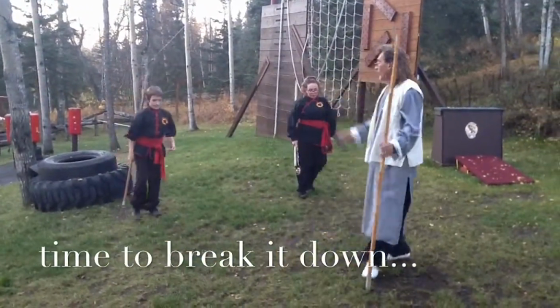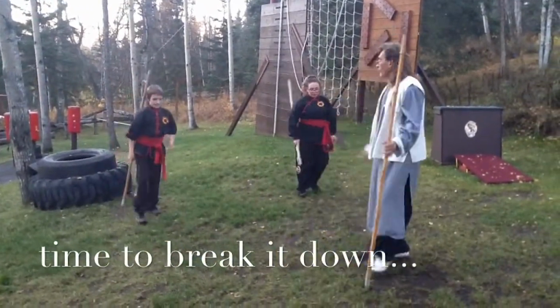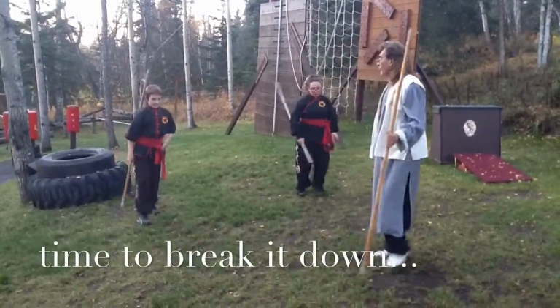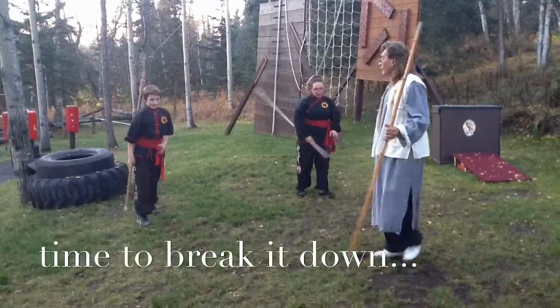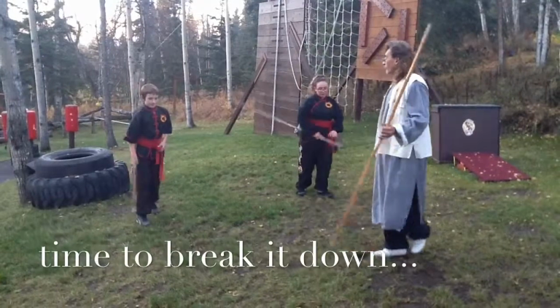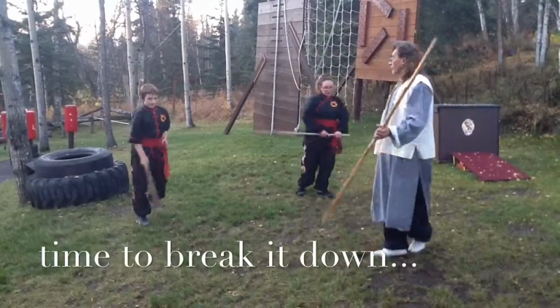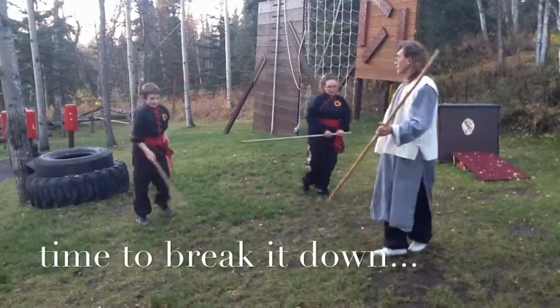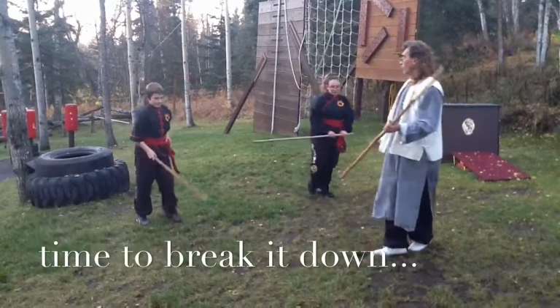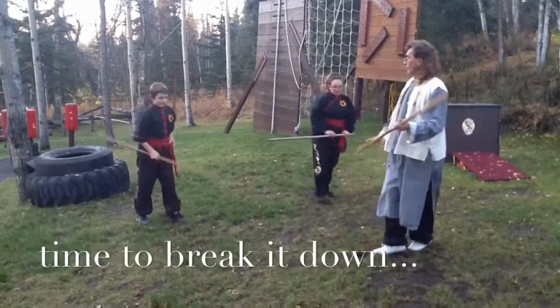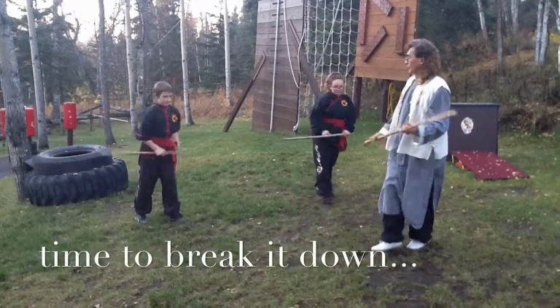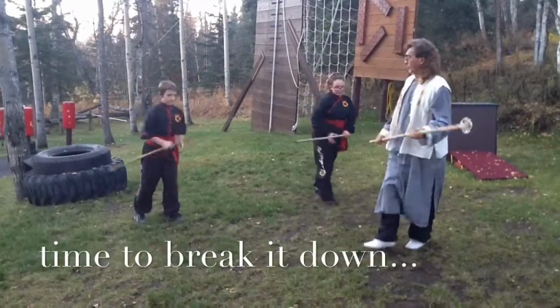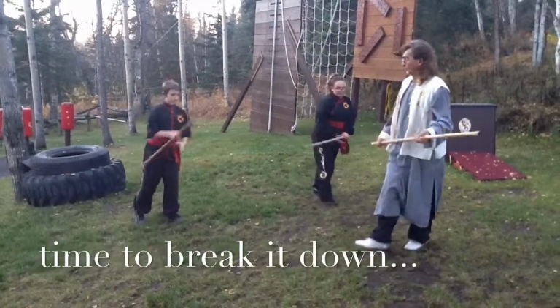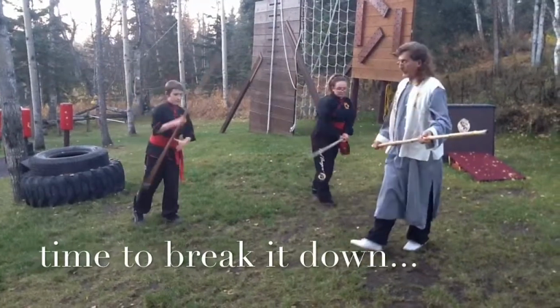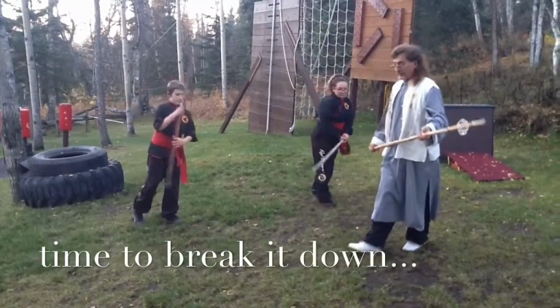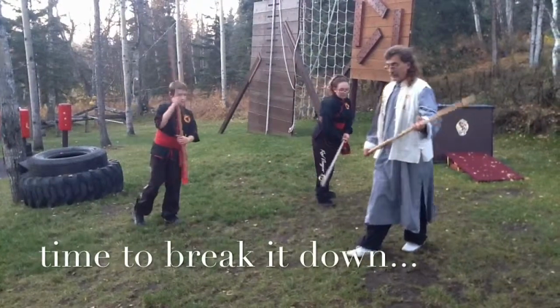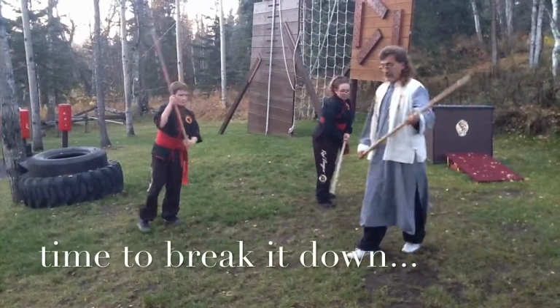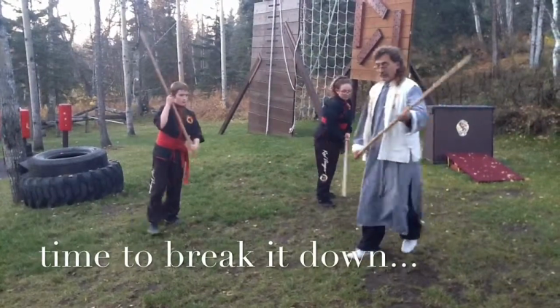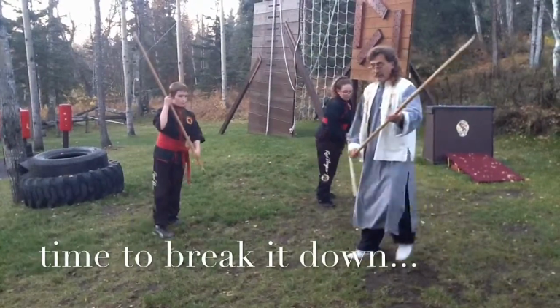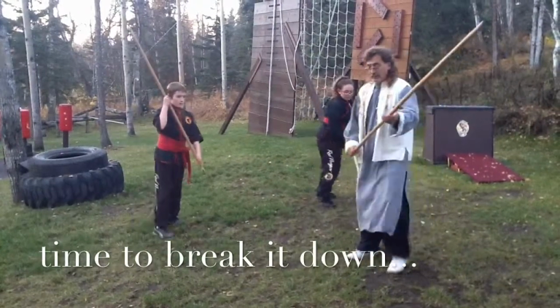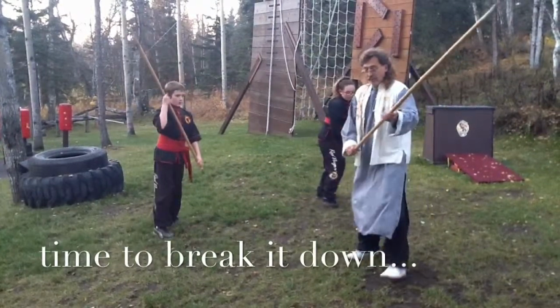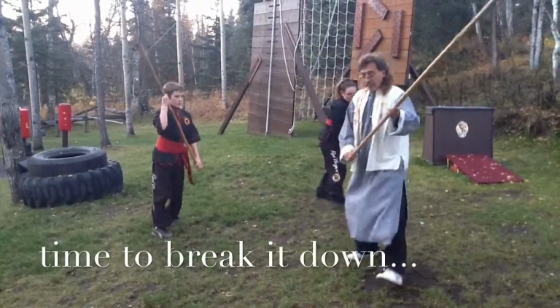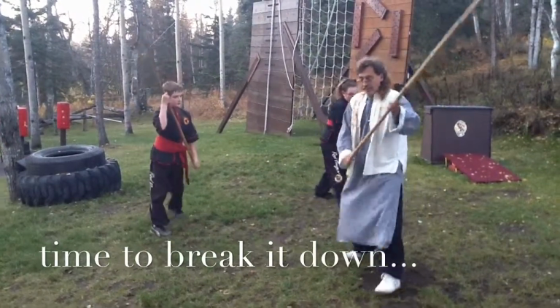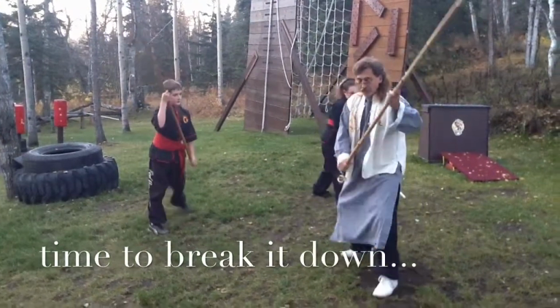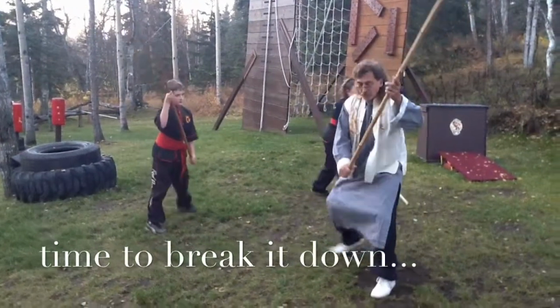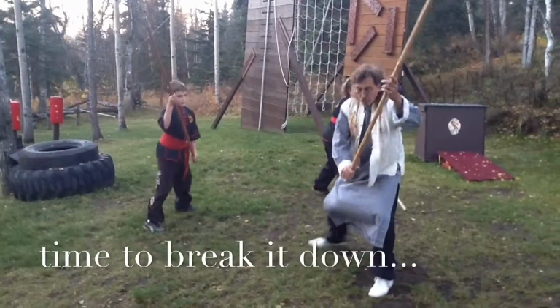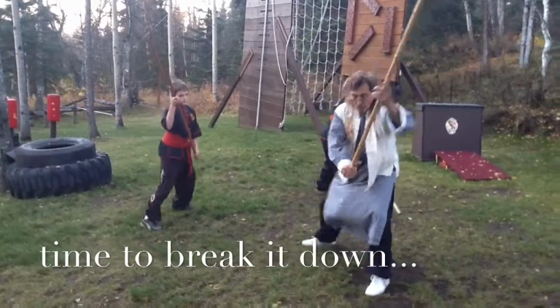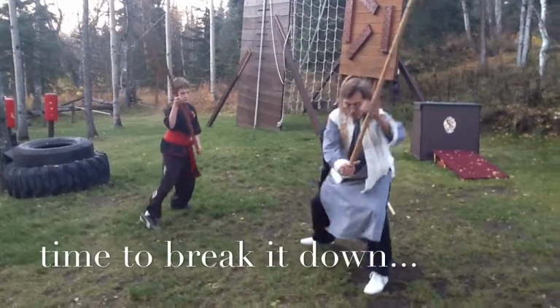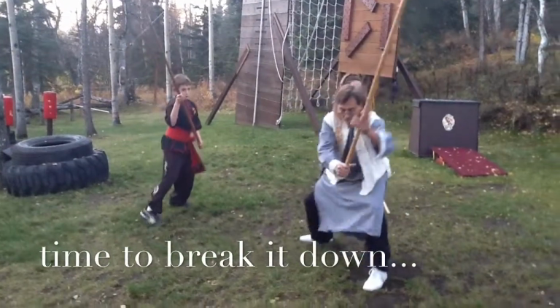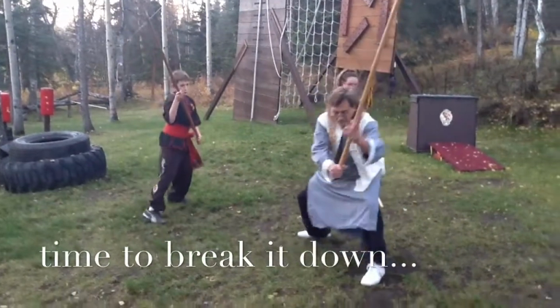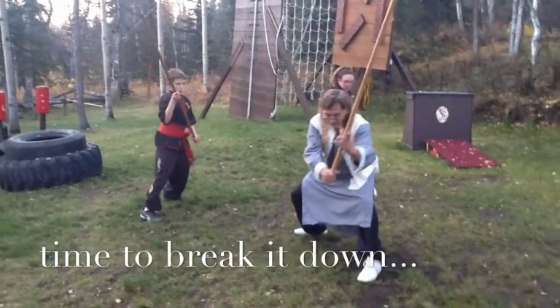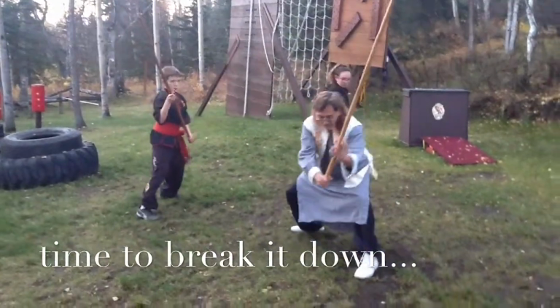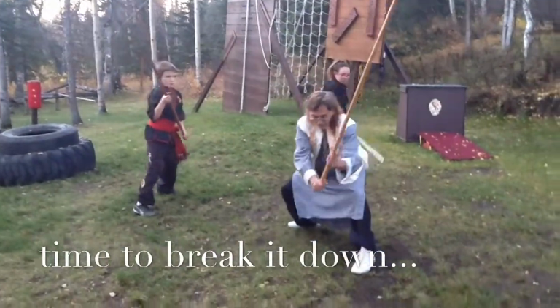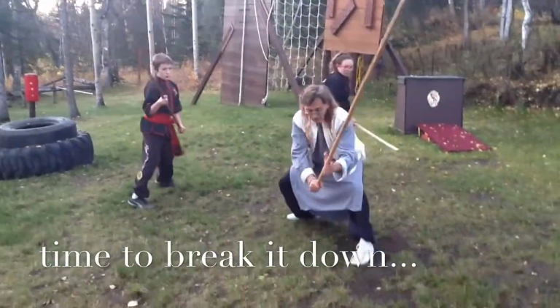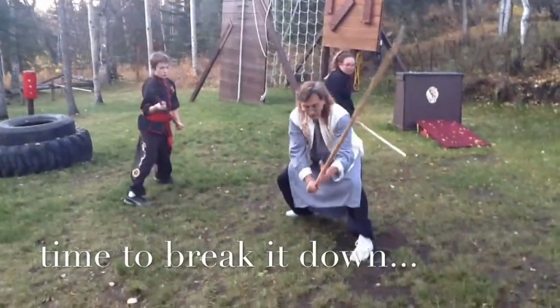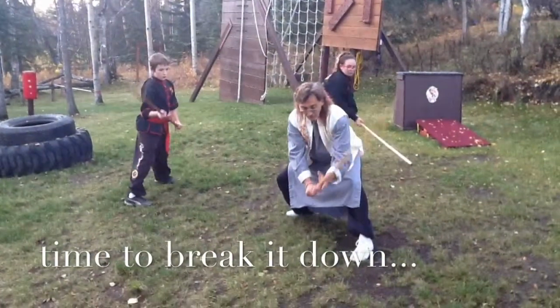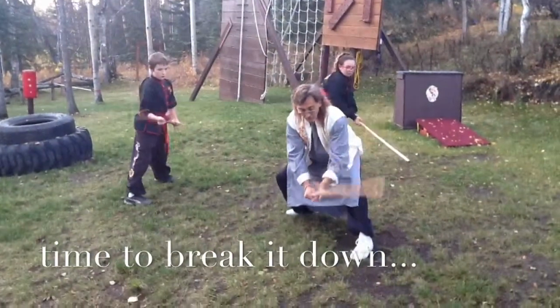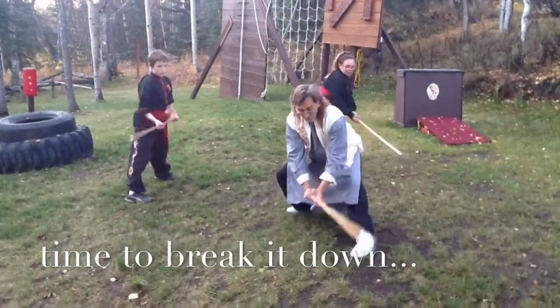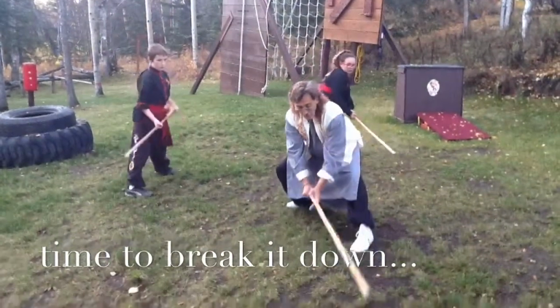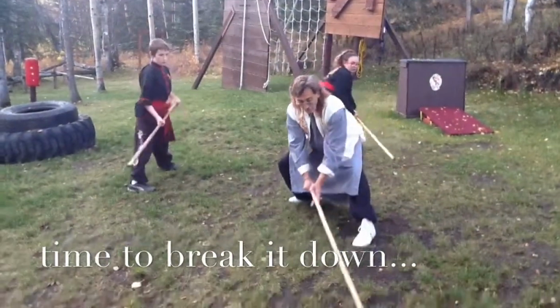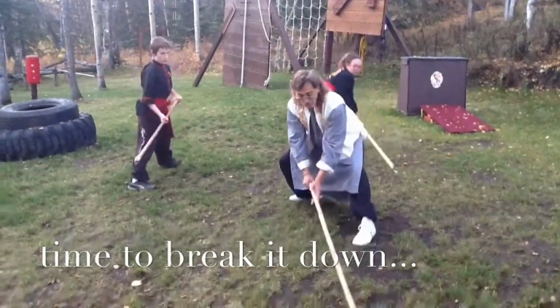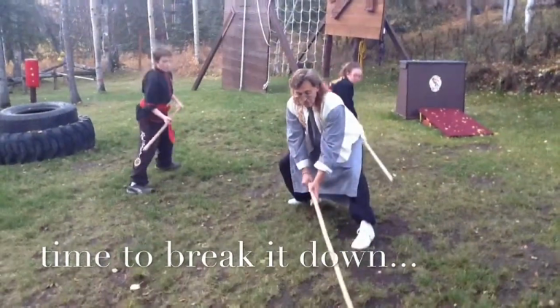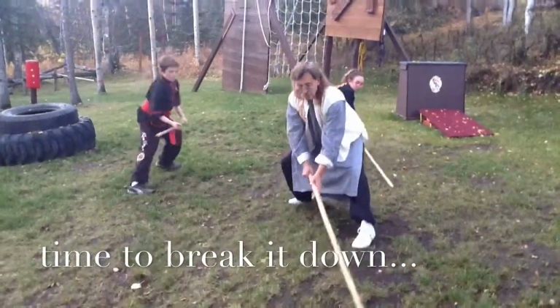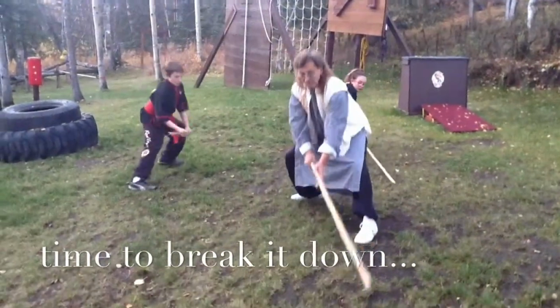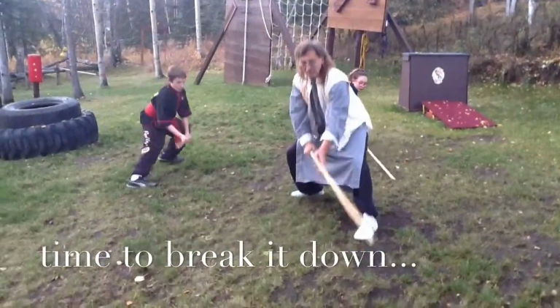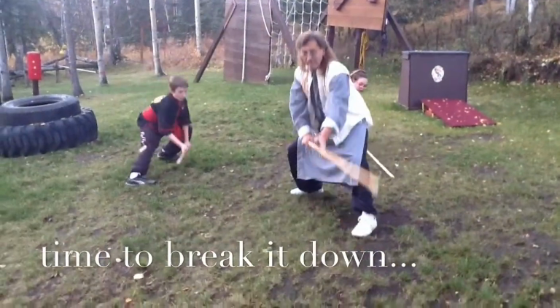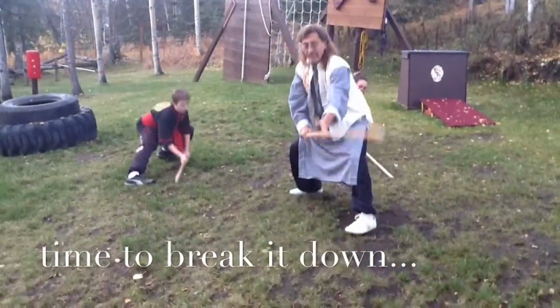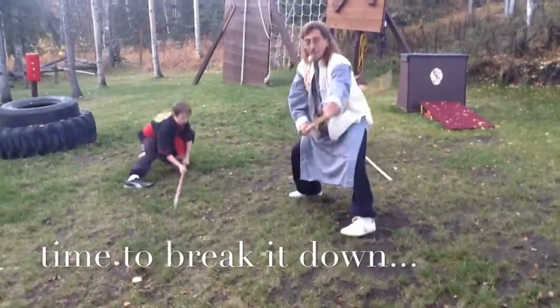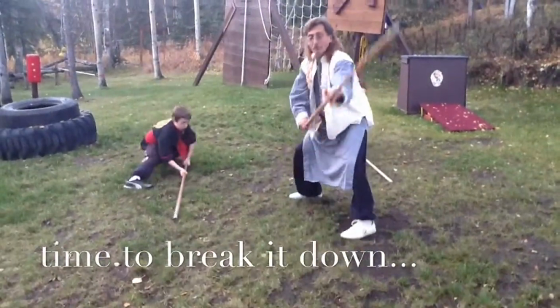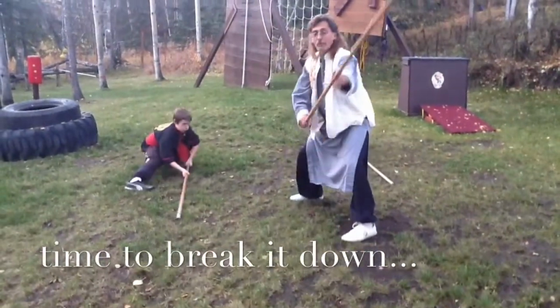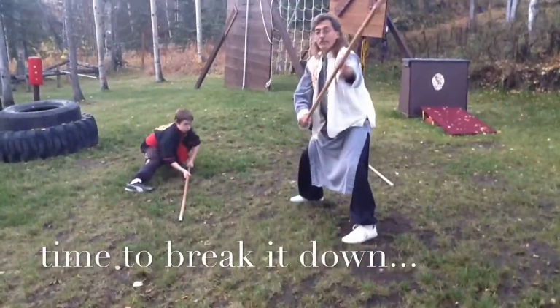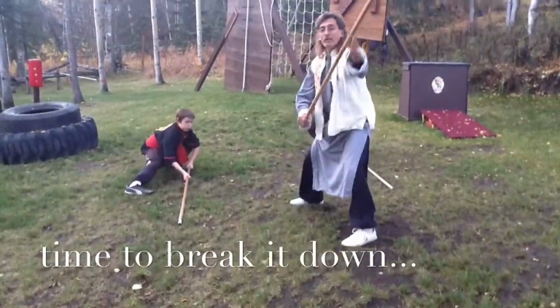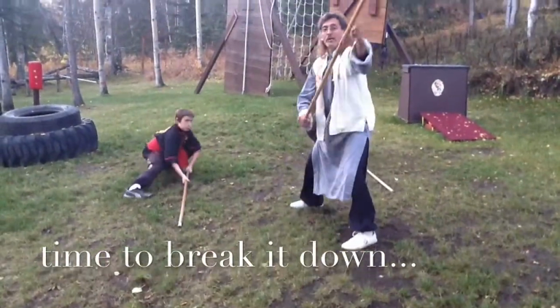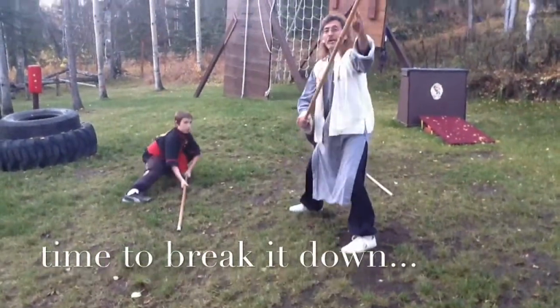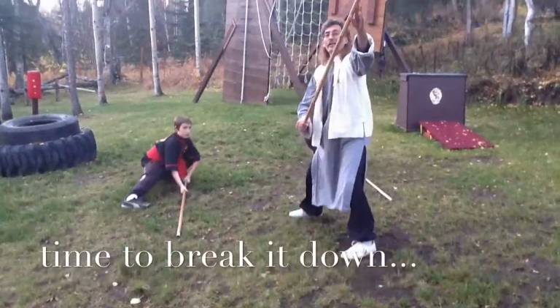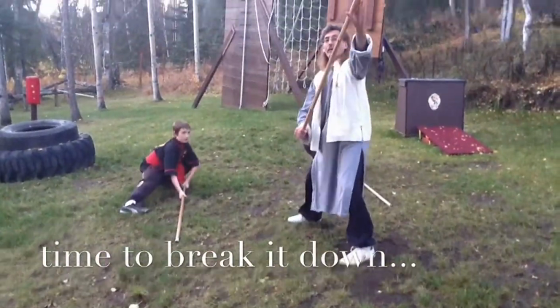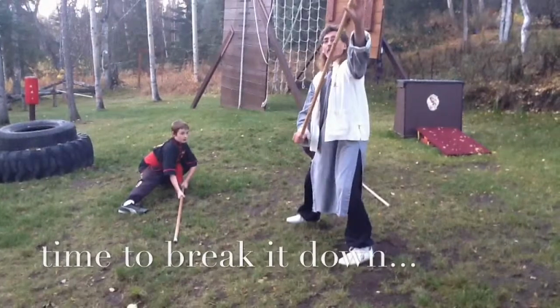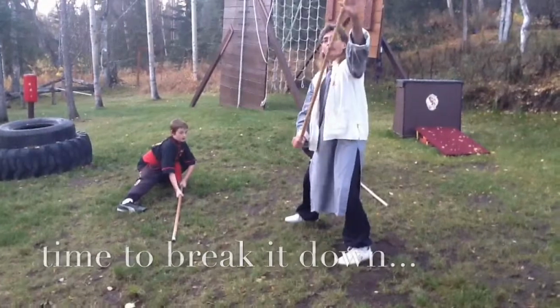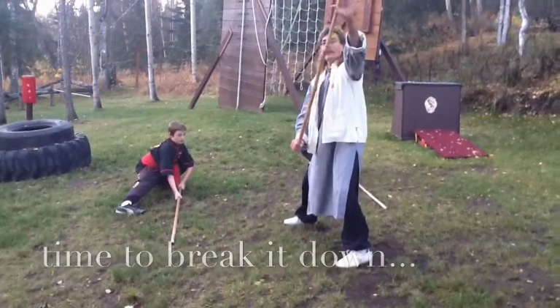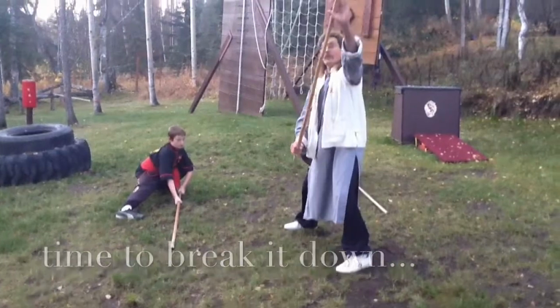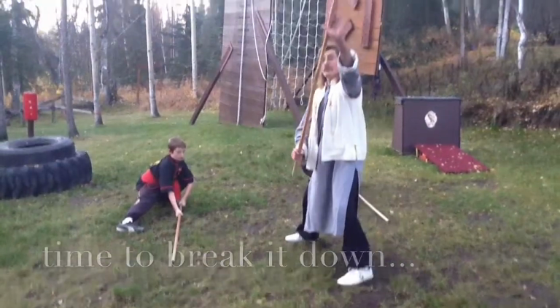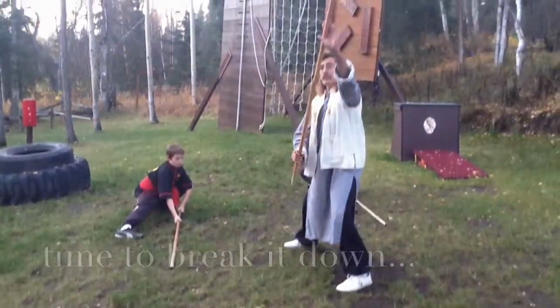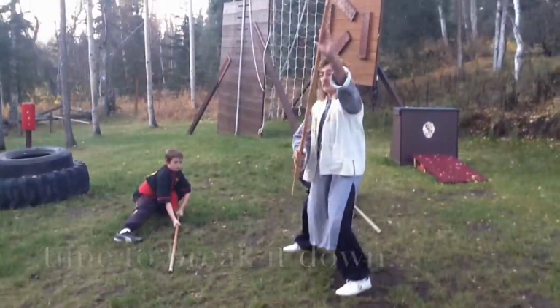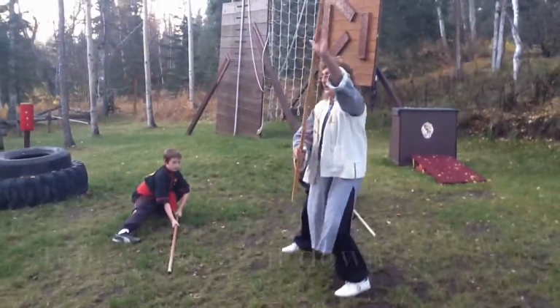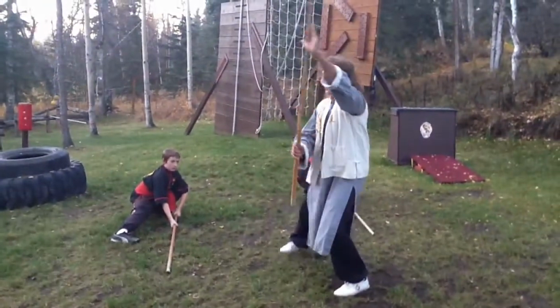Going from the first motion: as you're dropping down, your weapon's striking down. Bring your hand up here. Catch.